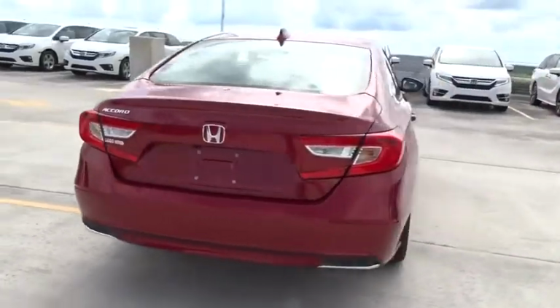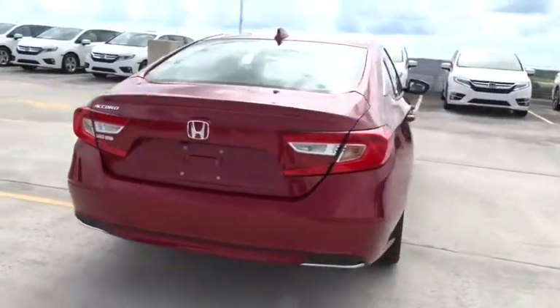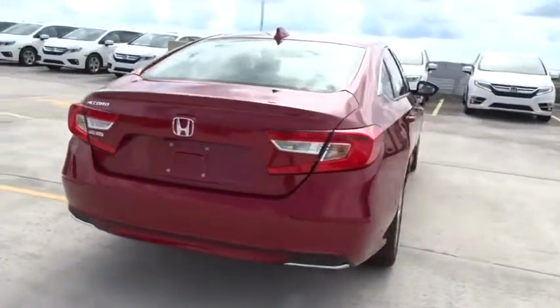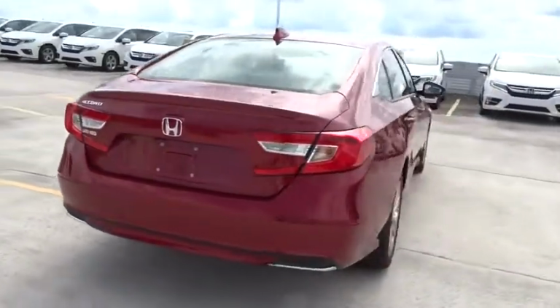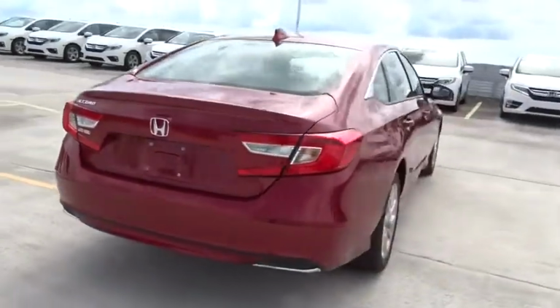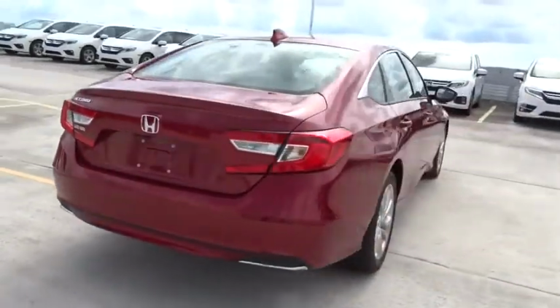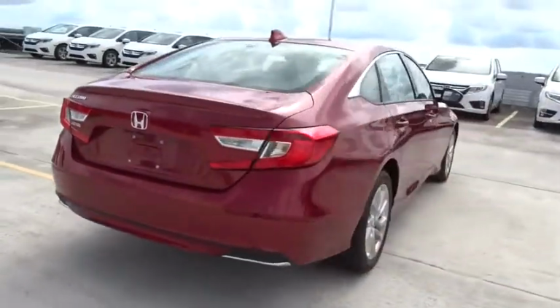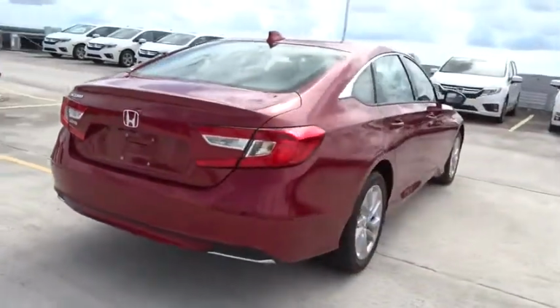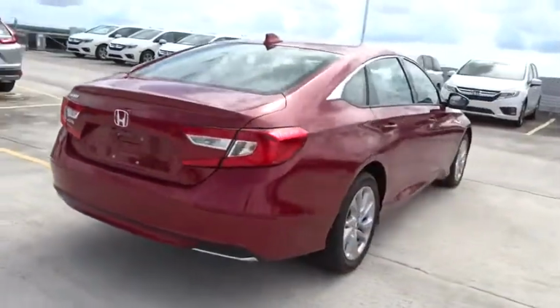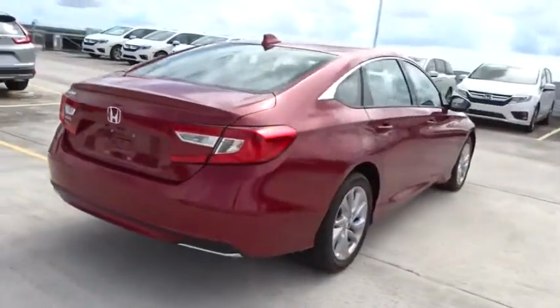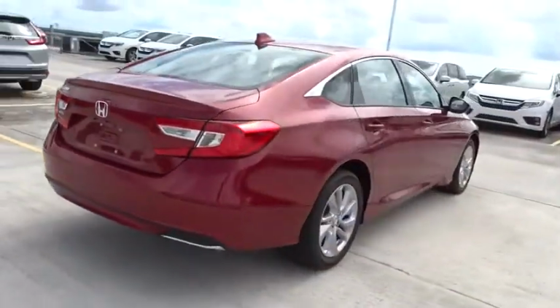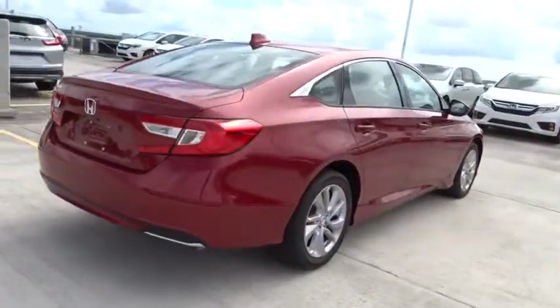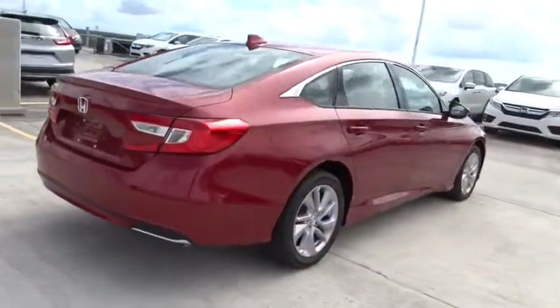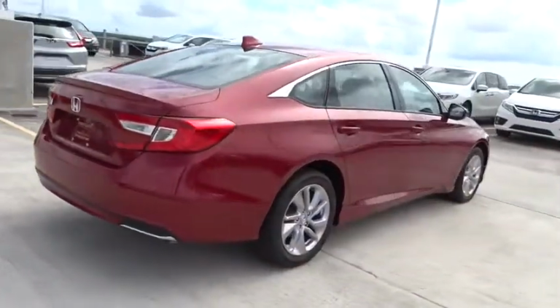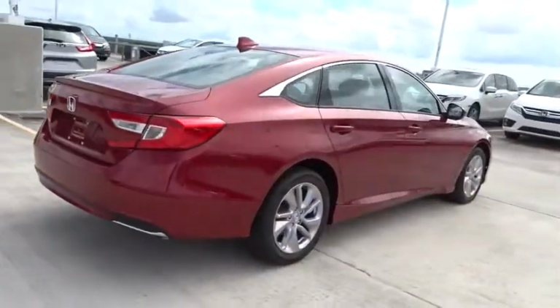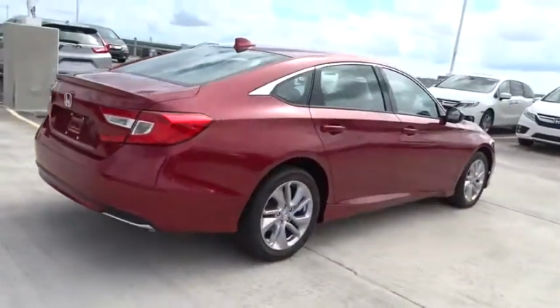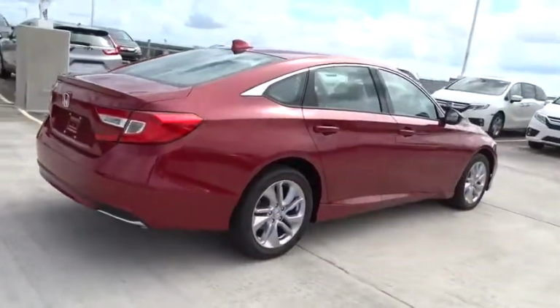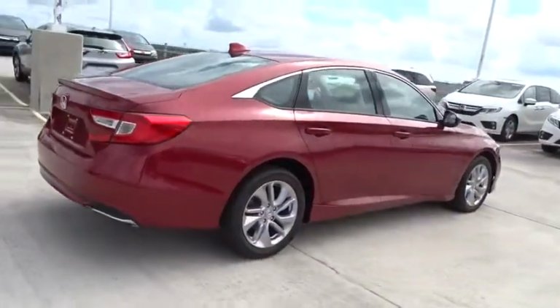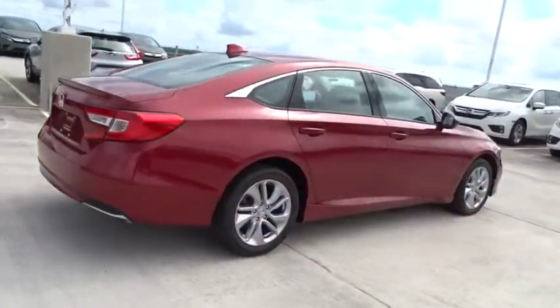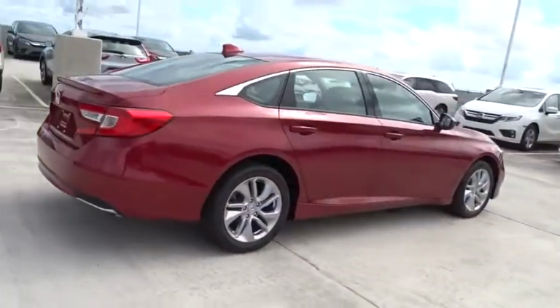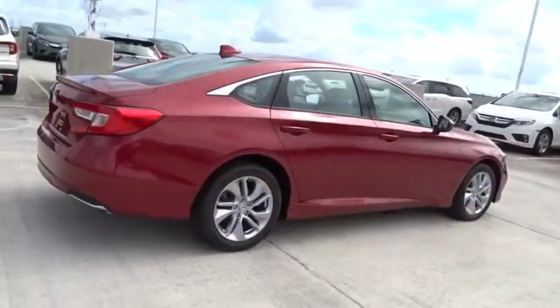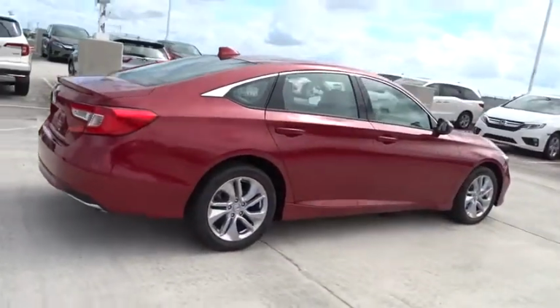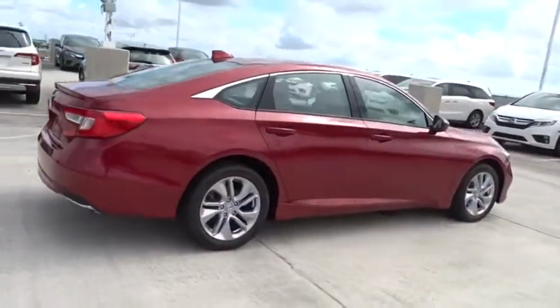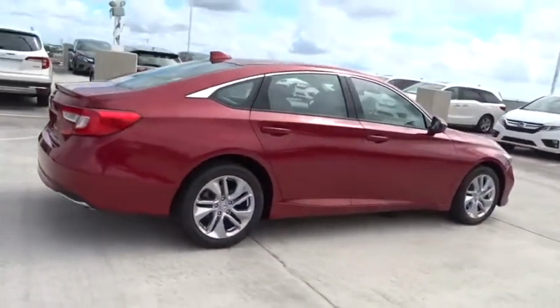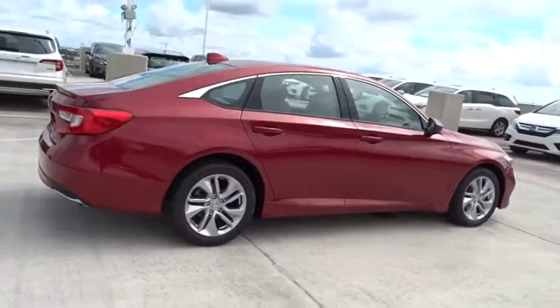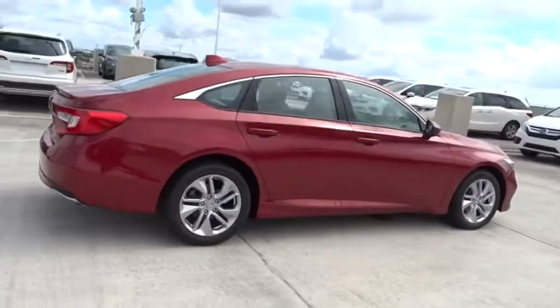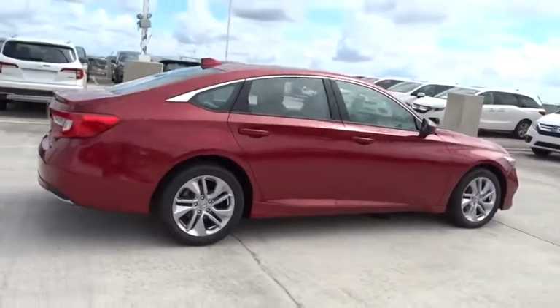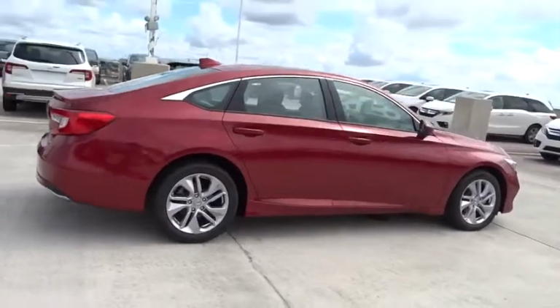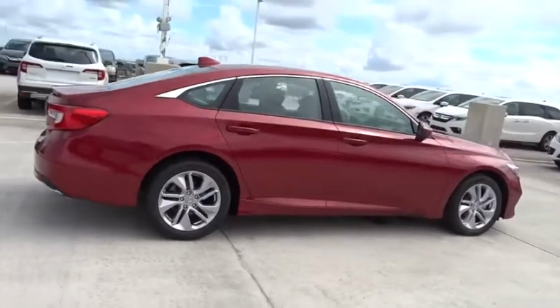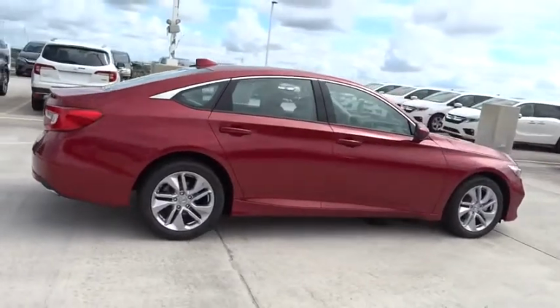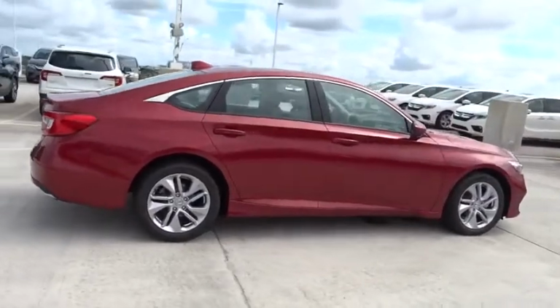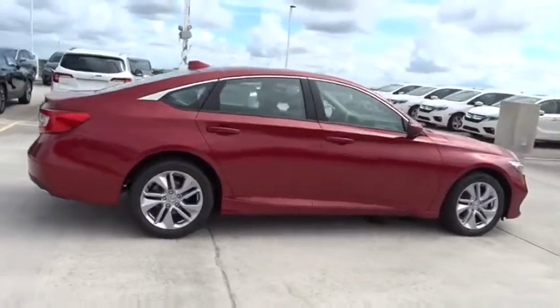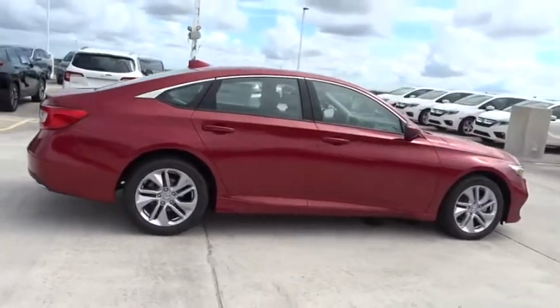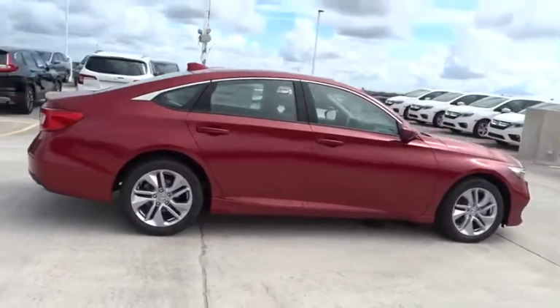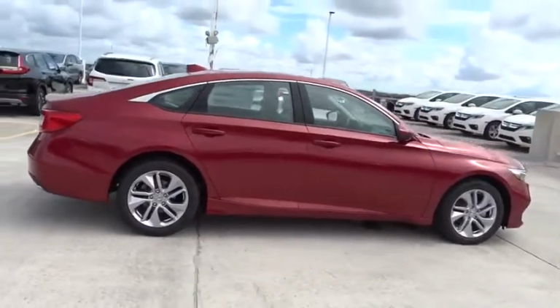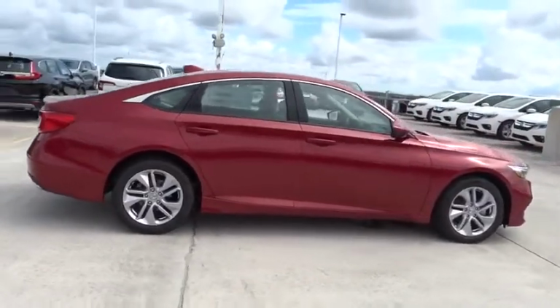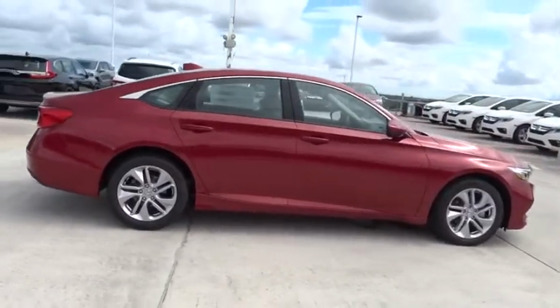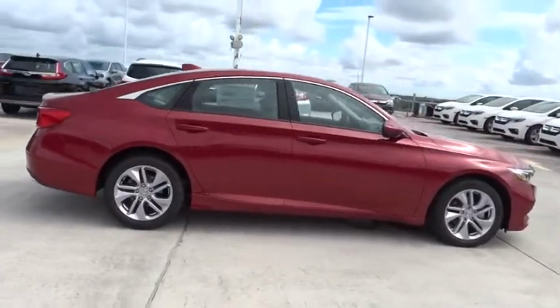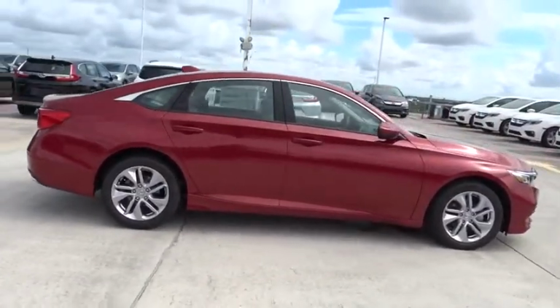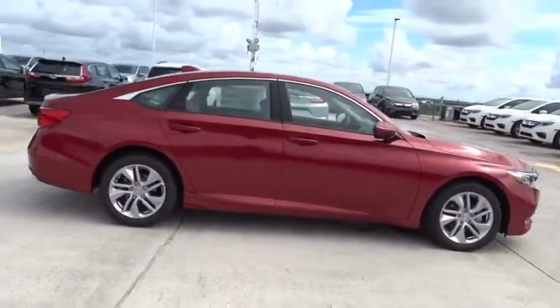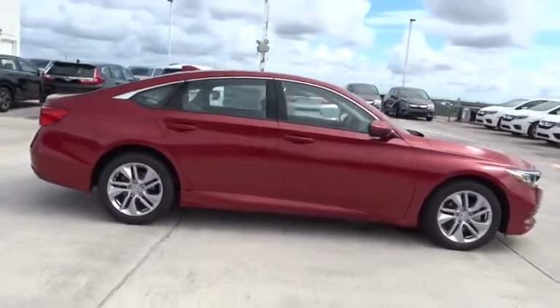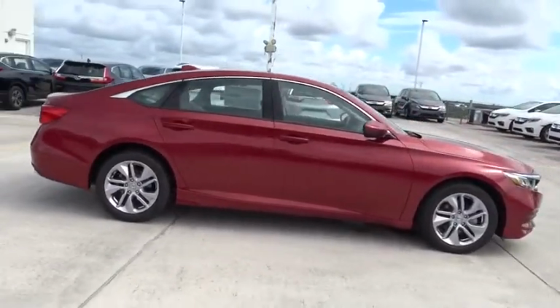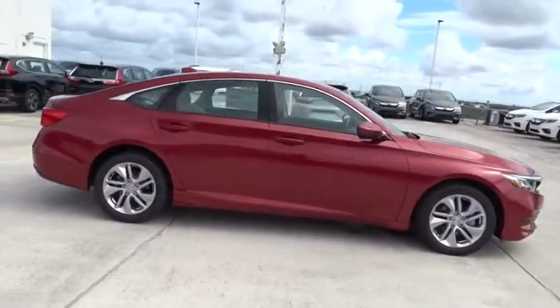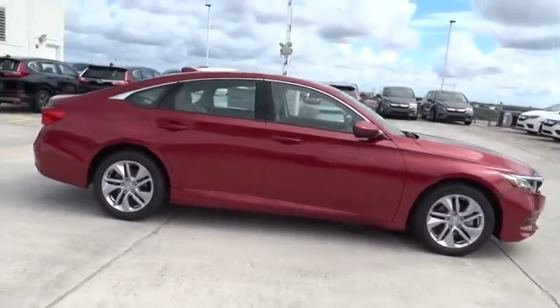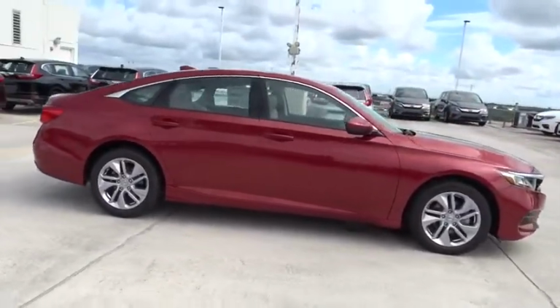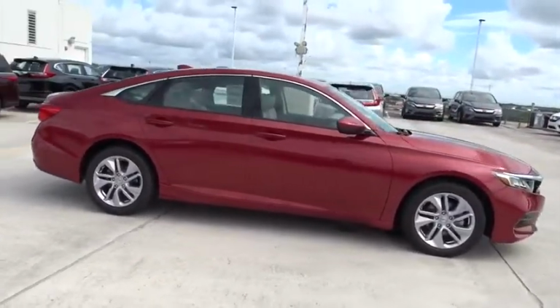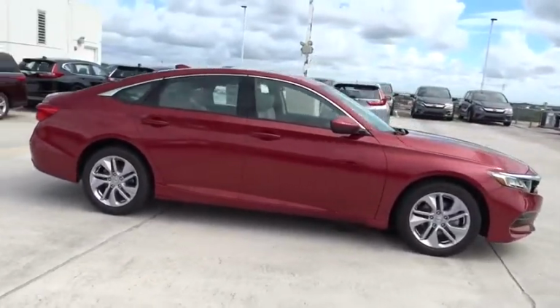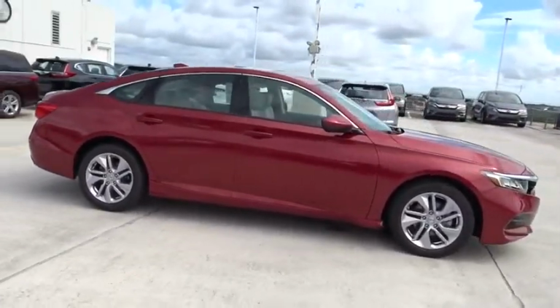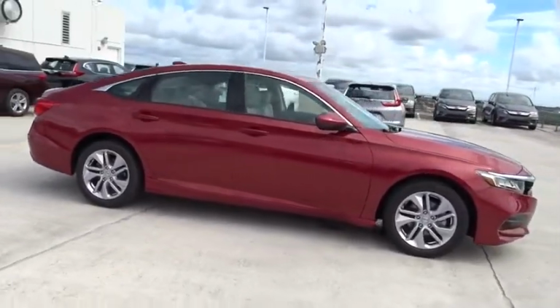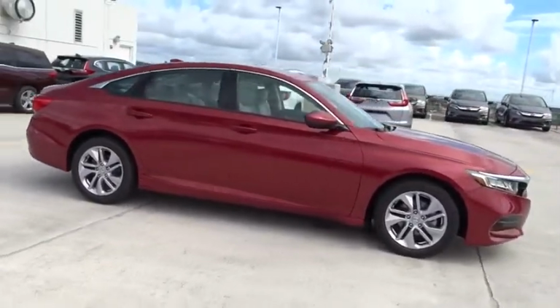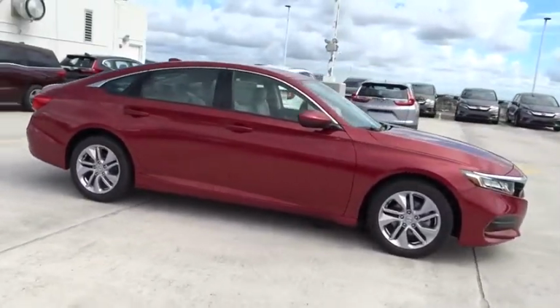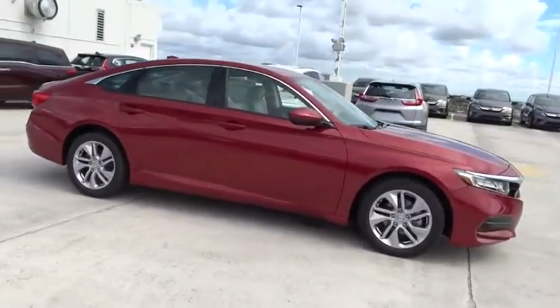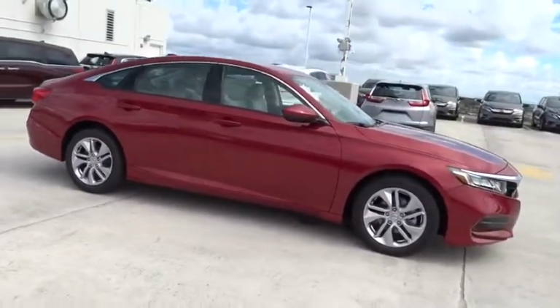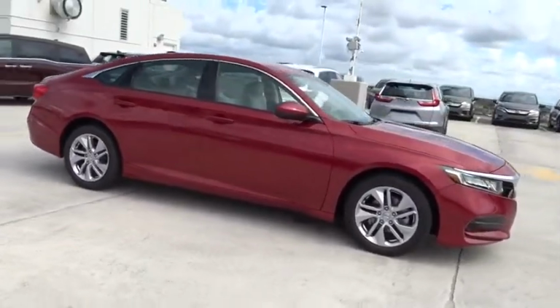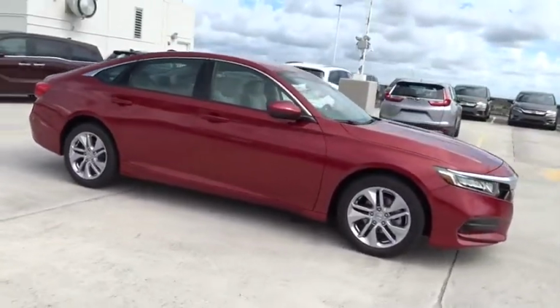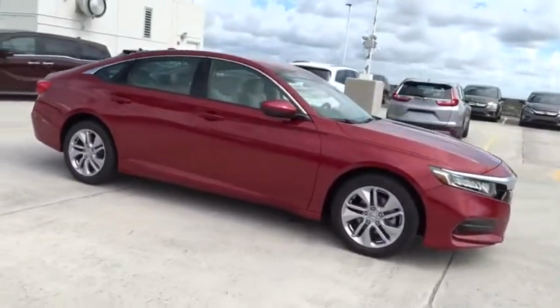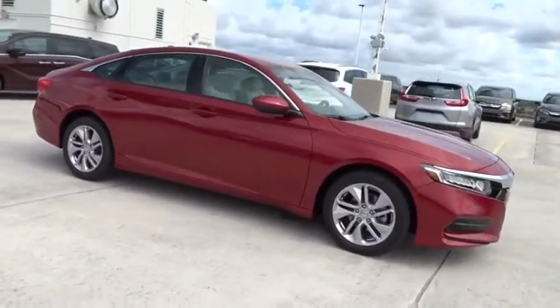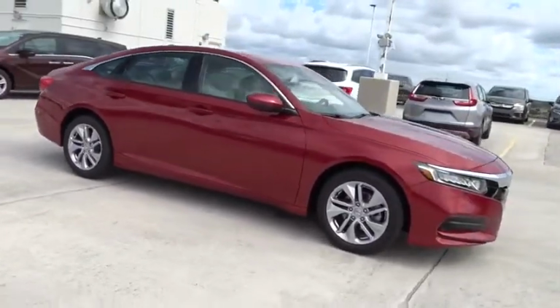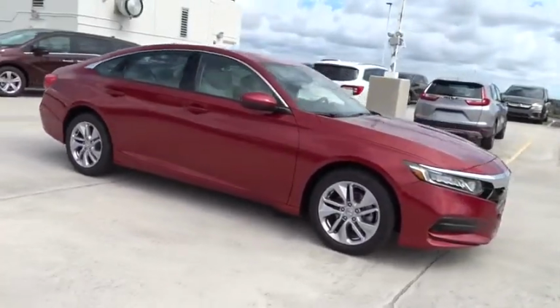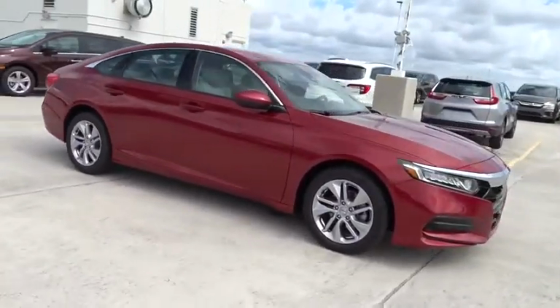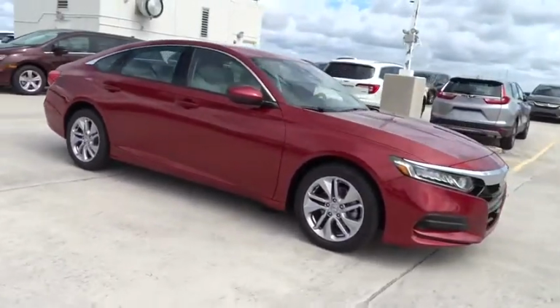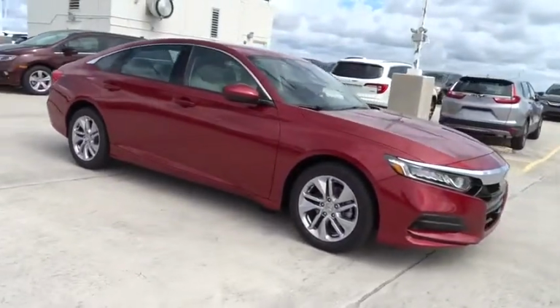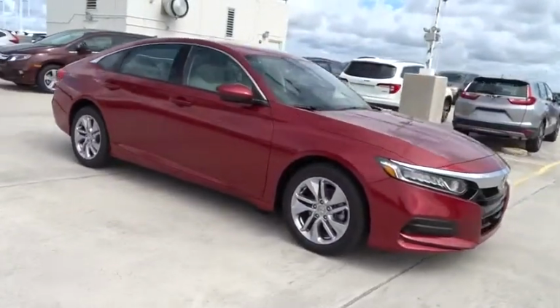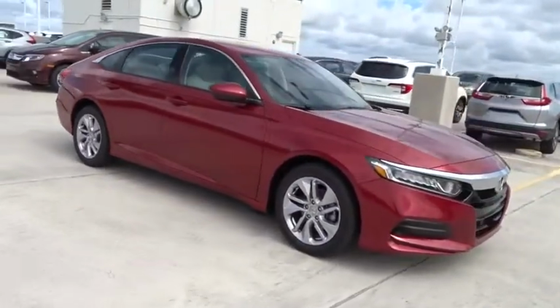Traction control, stability control, Bluetooth, front-wheel drive, trip computer, remote power door locks, power windows.